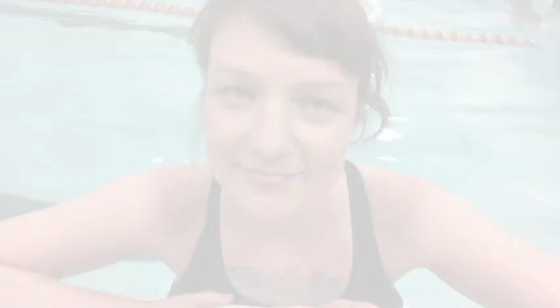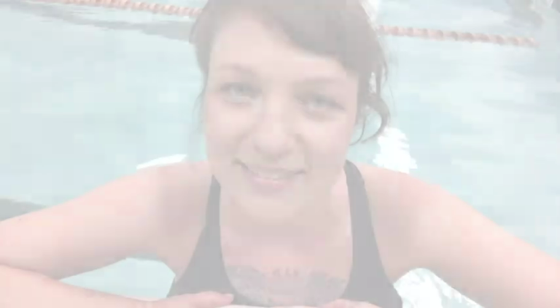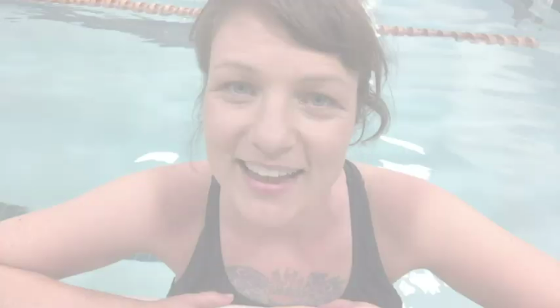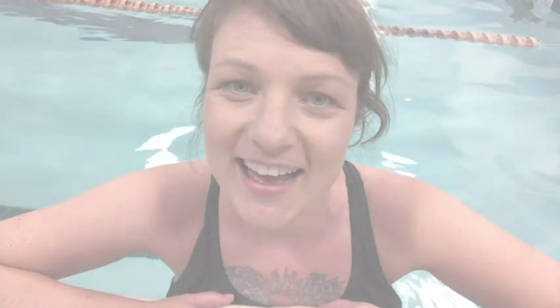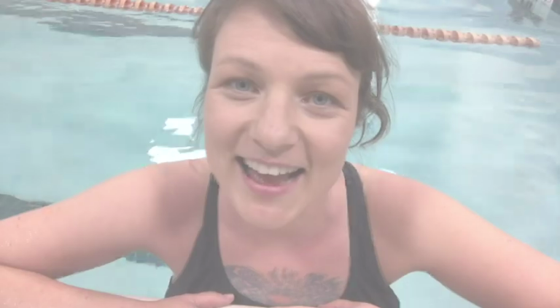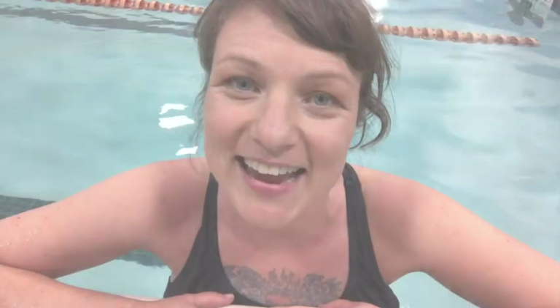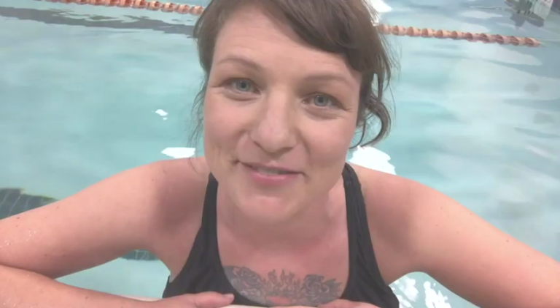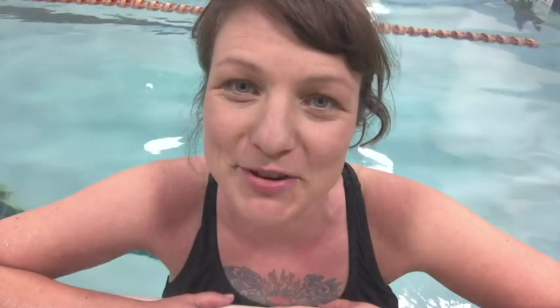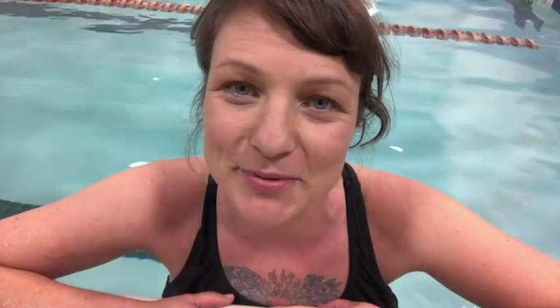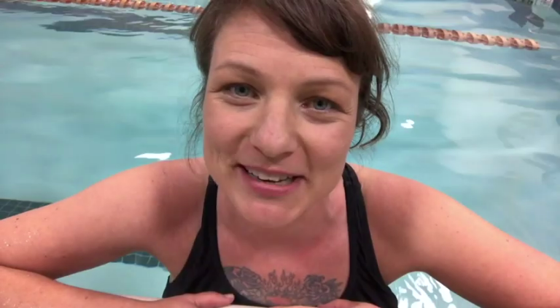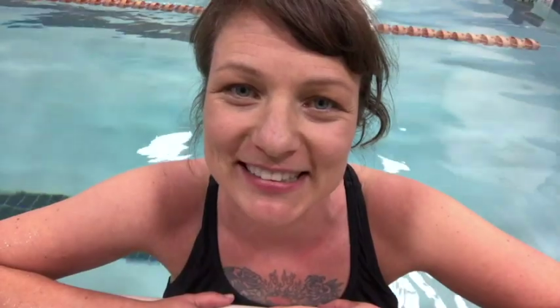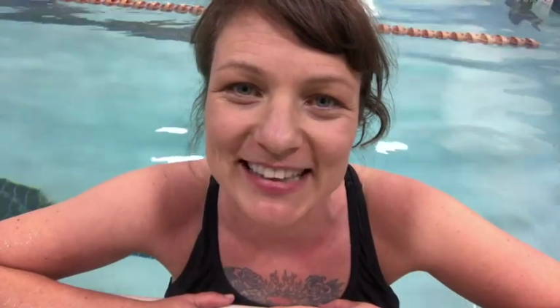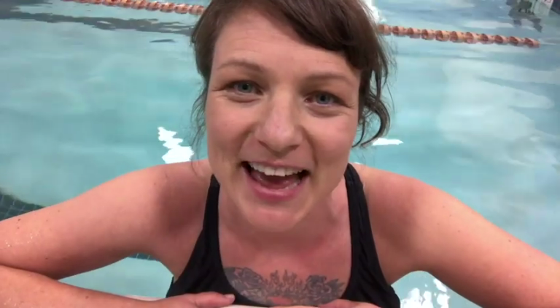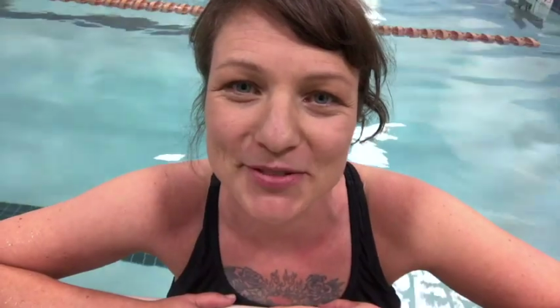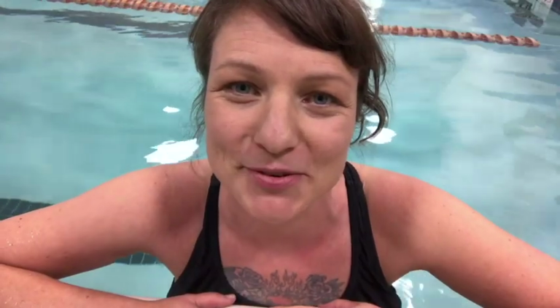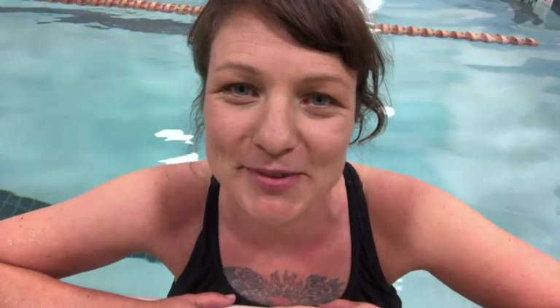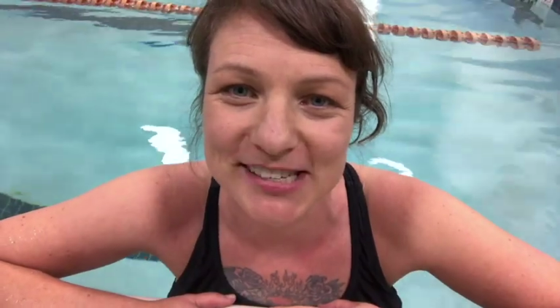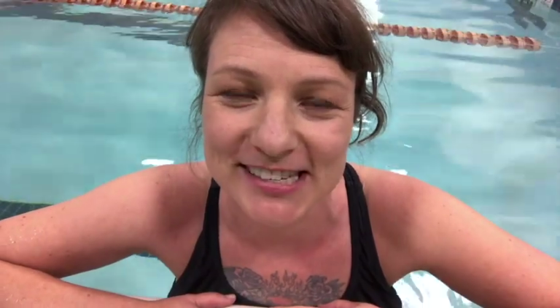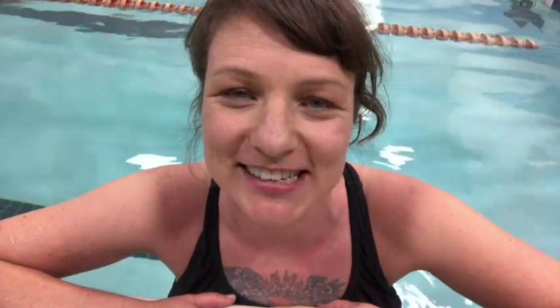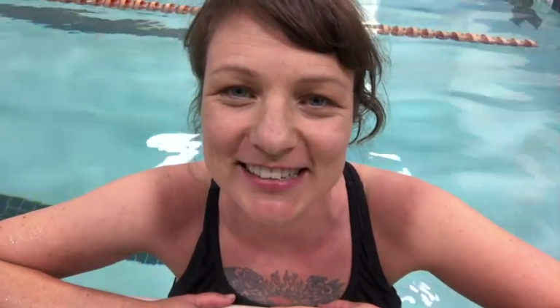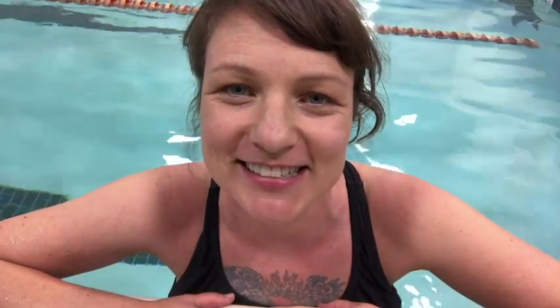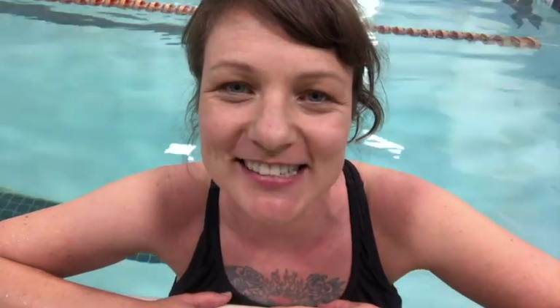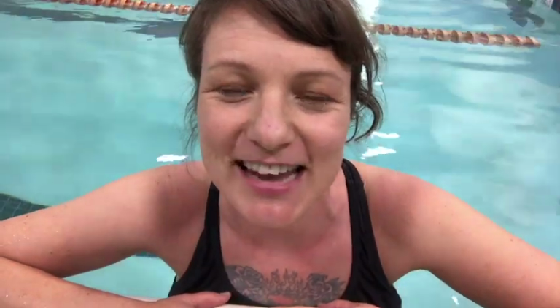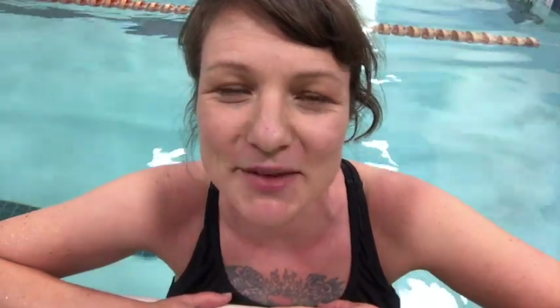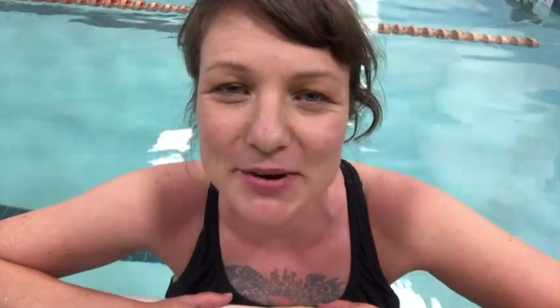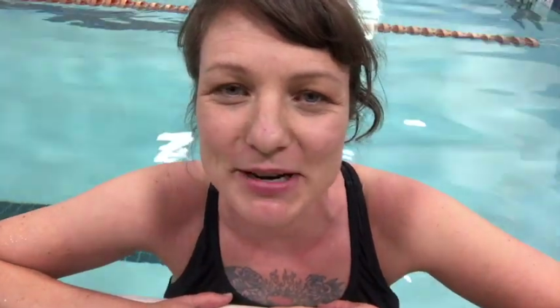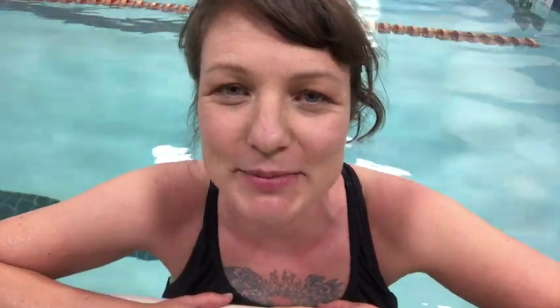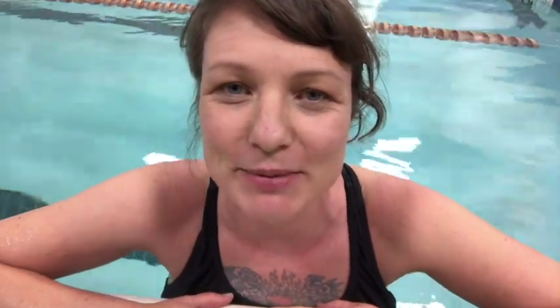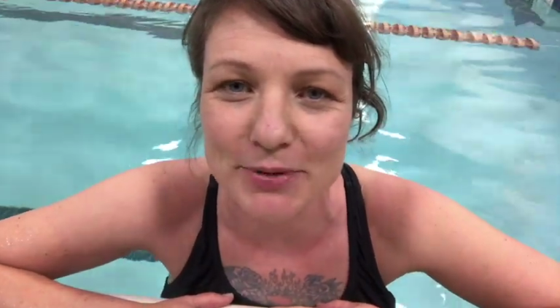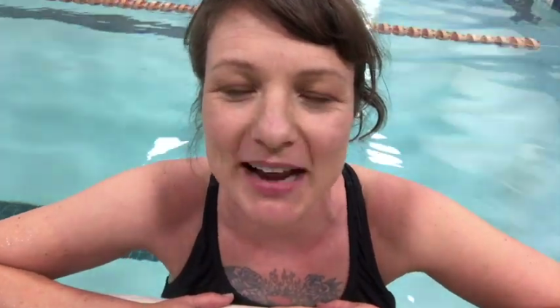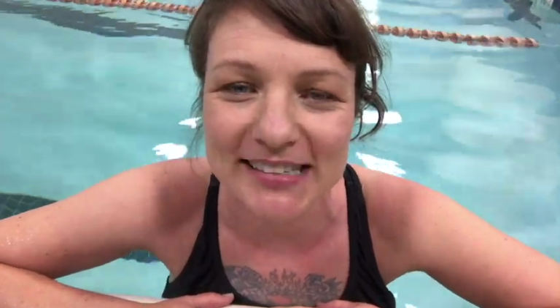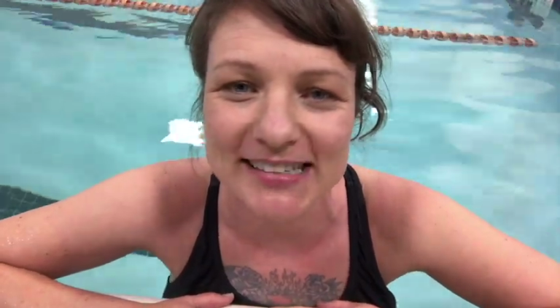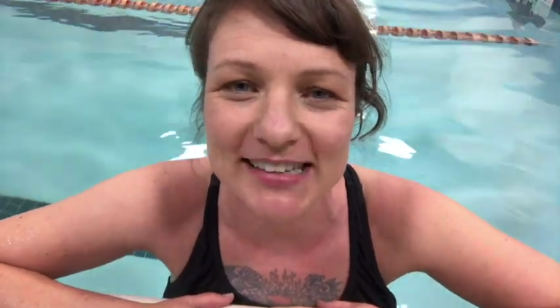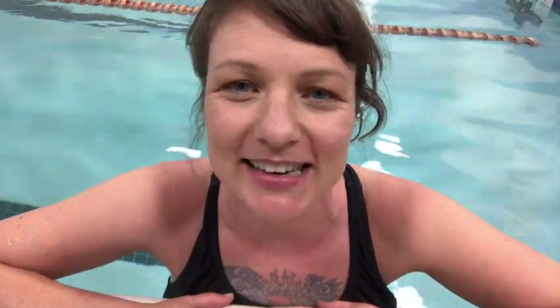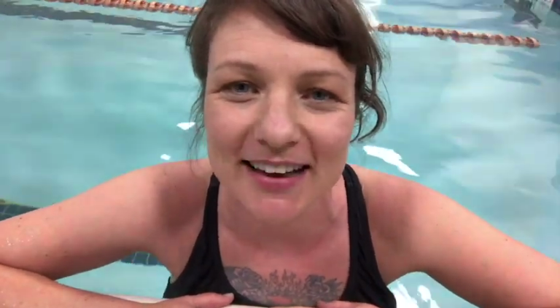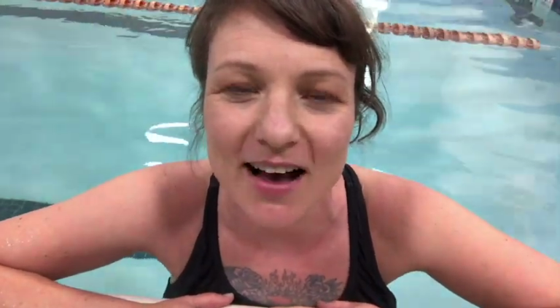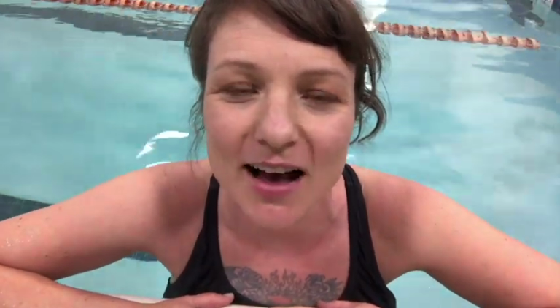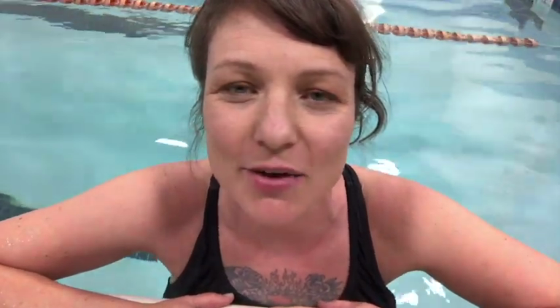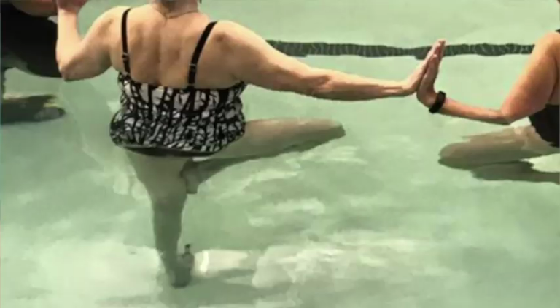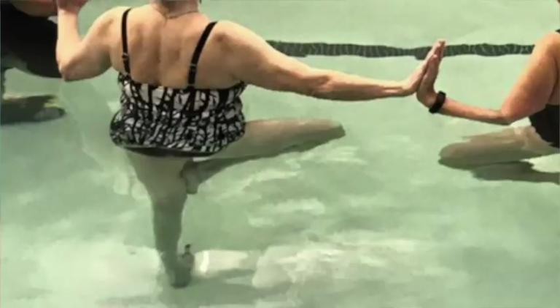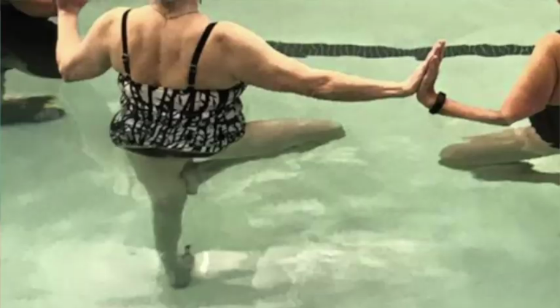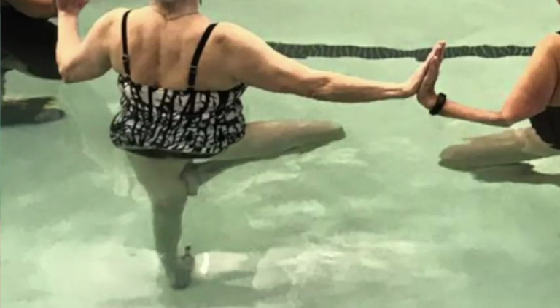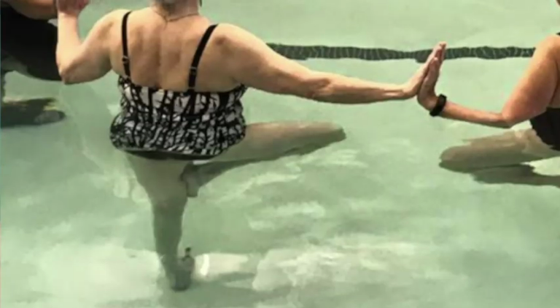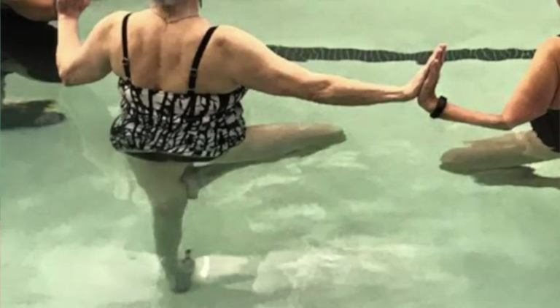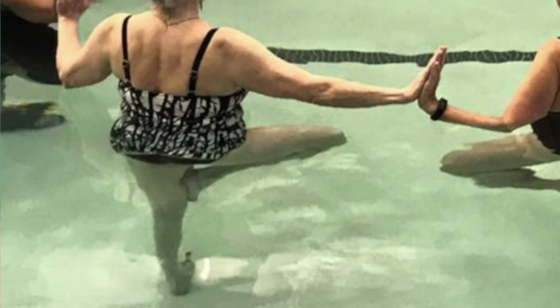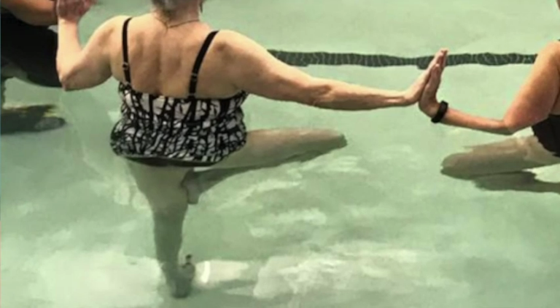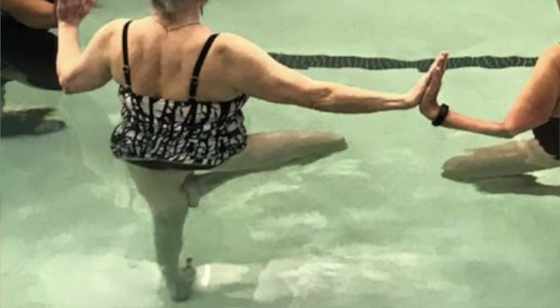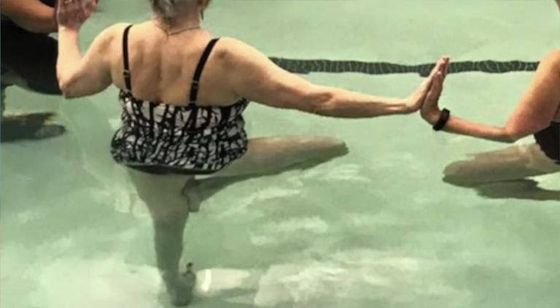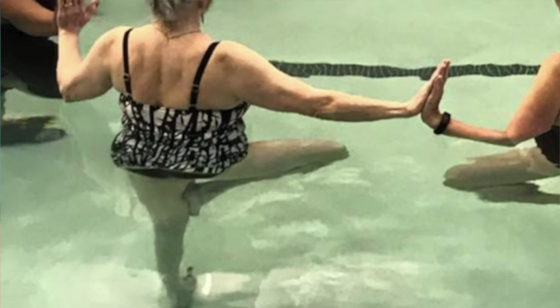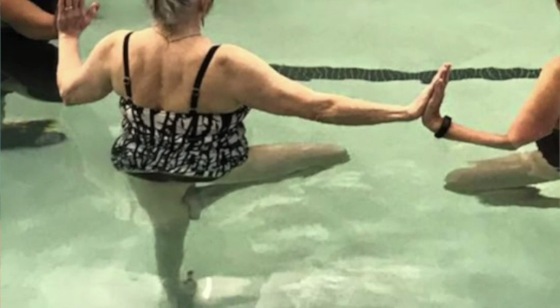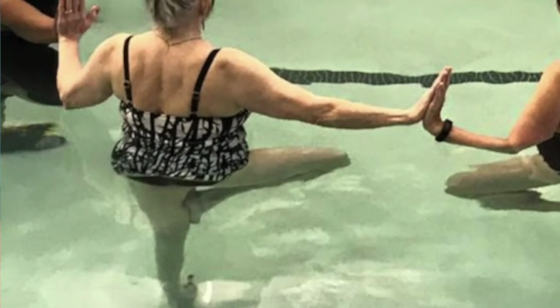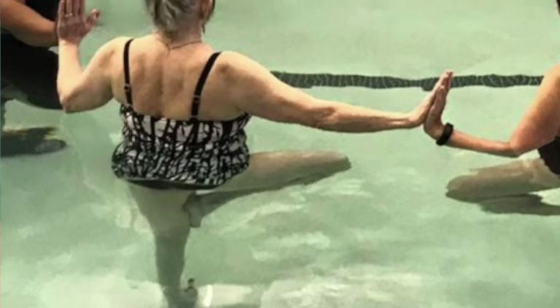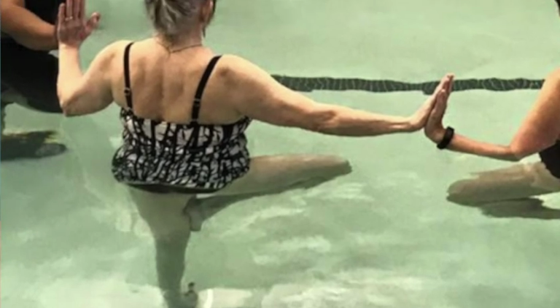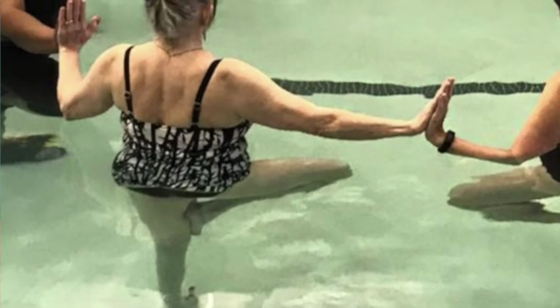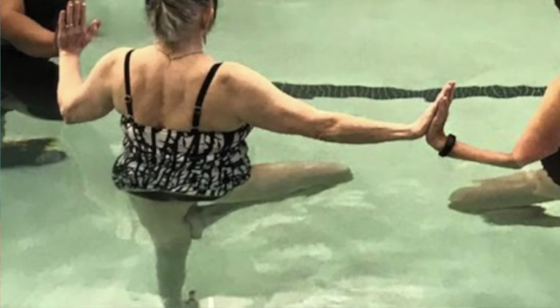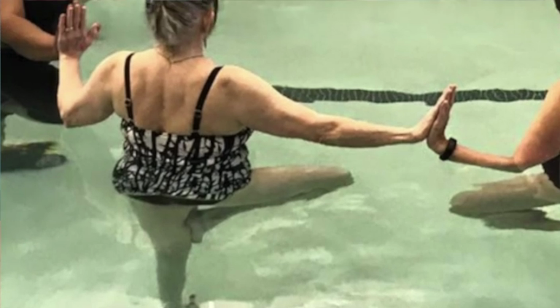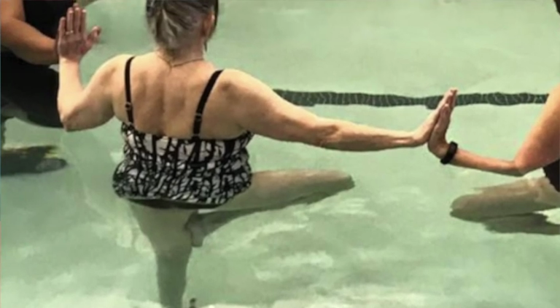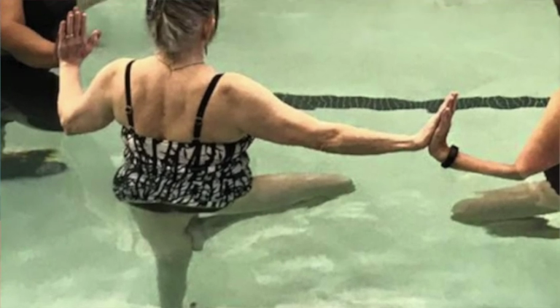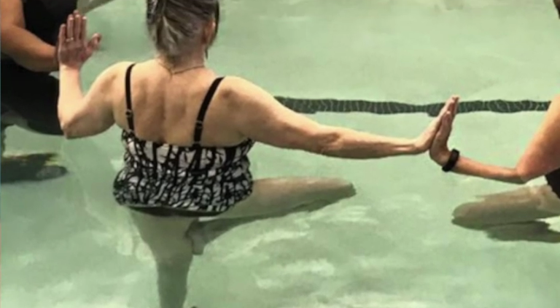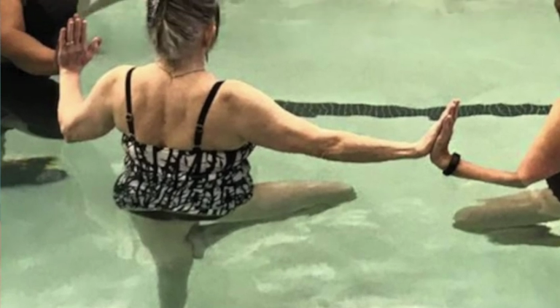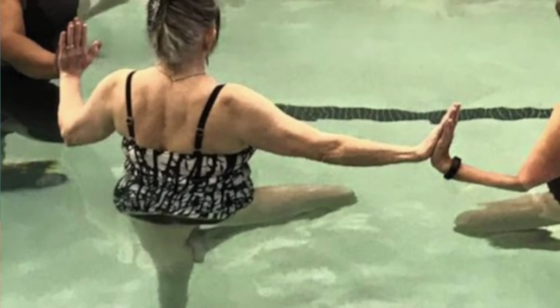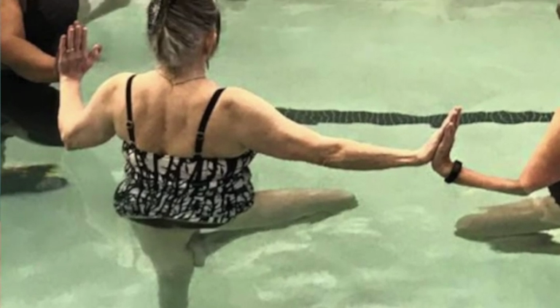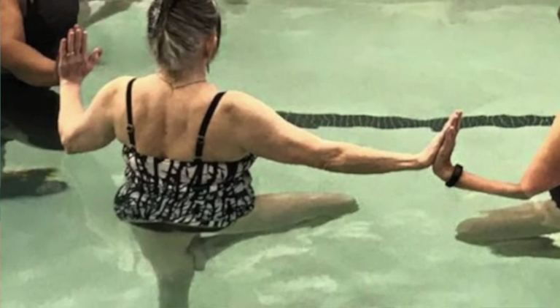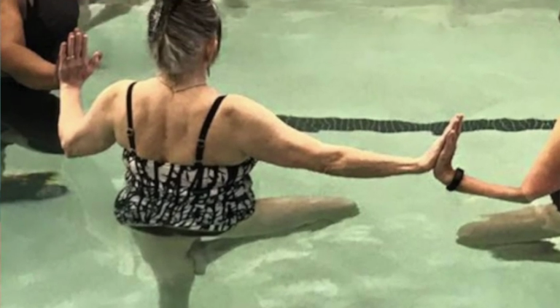Hi everyone, Katherine Wenge here. Today we're going to be practicing aqua vakasana or tree pose in the pool.